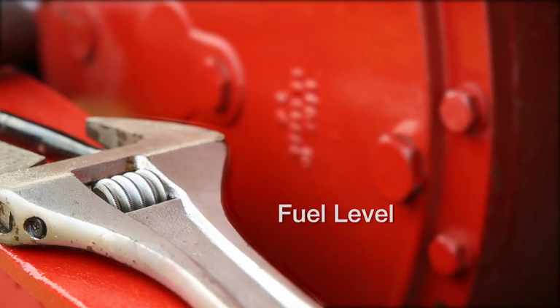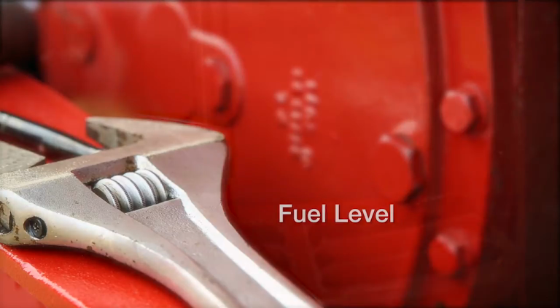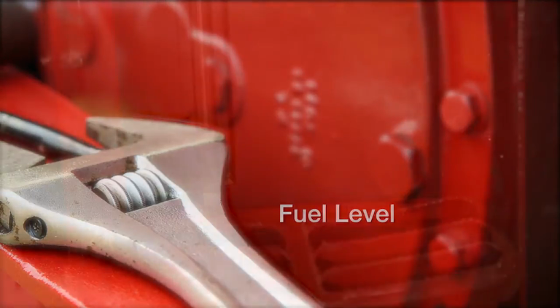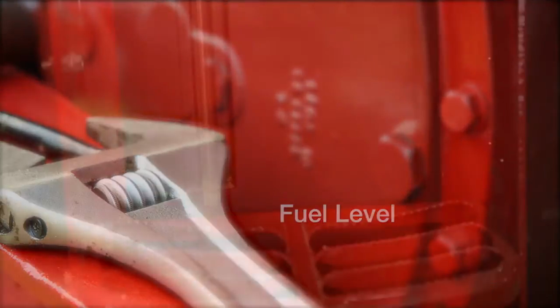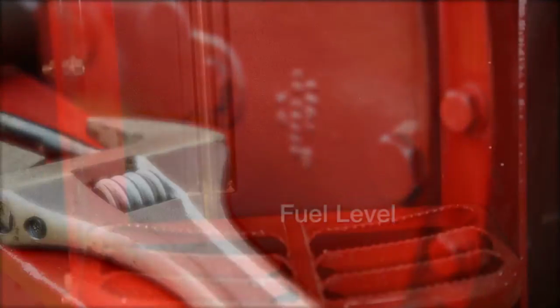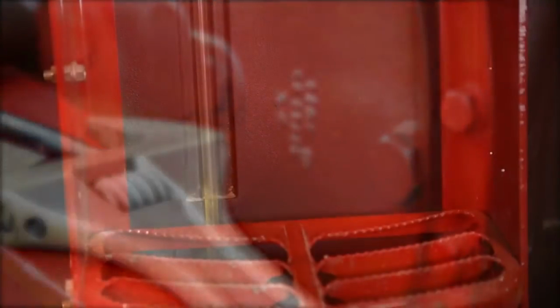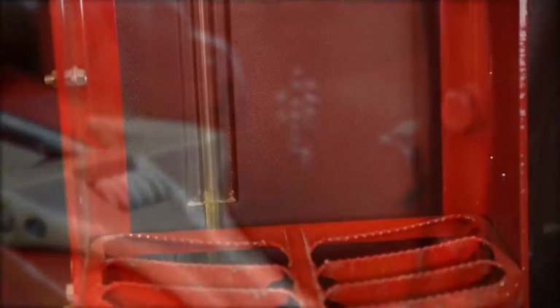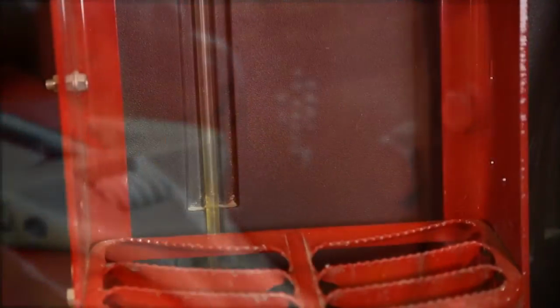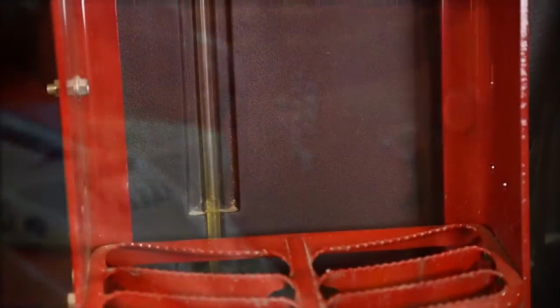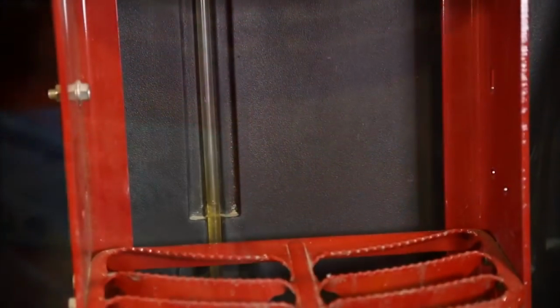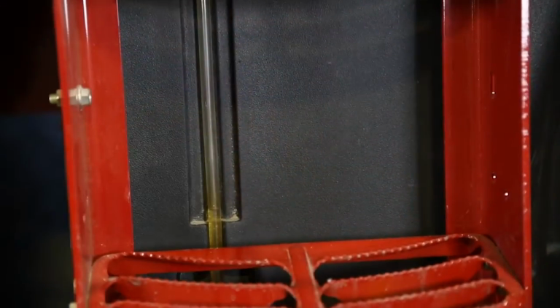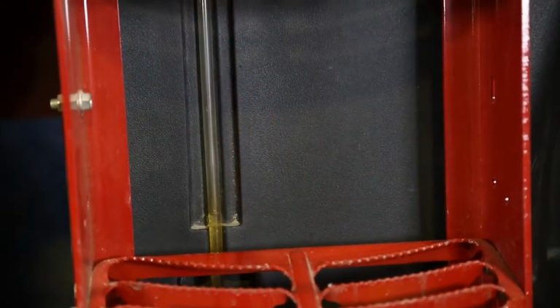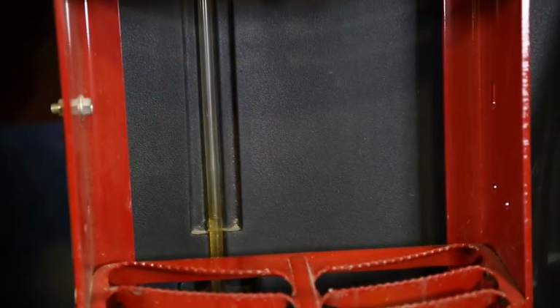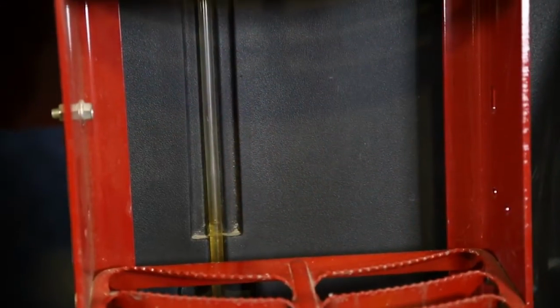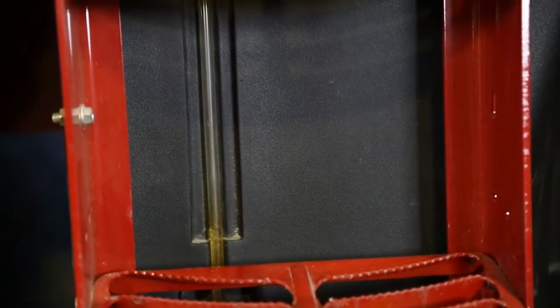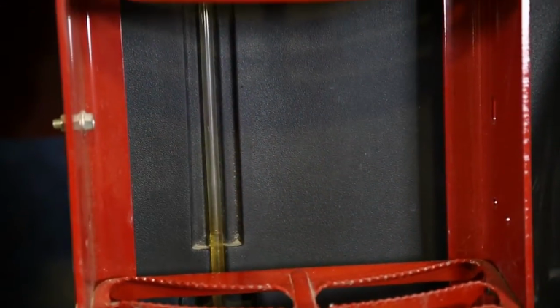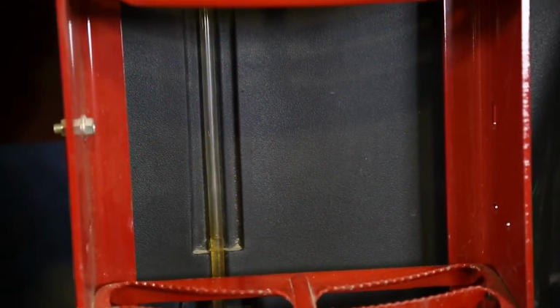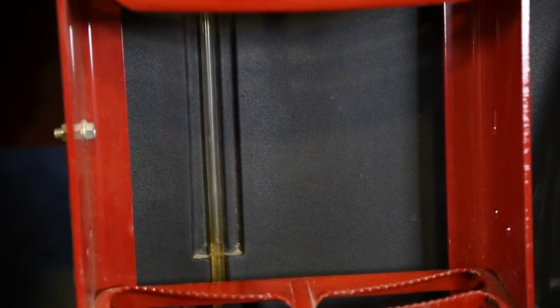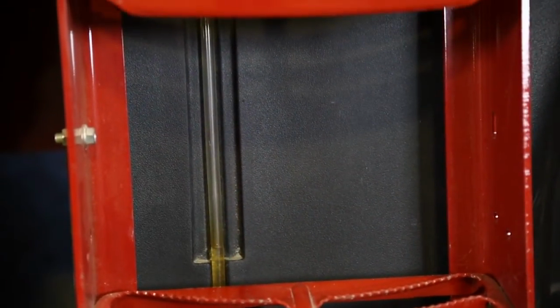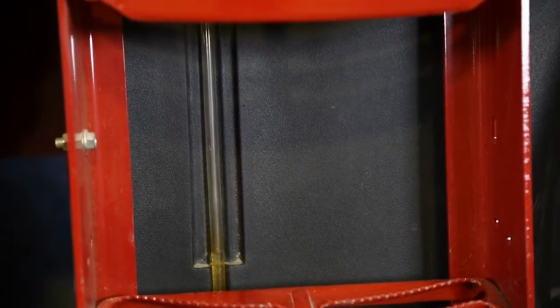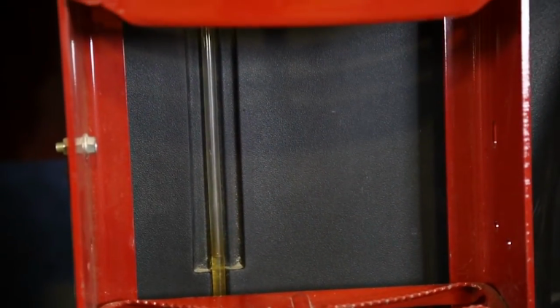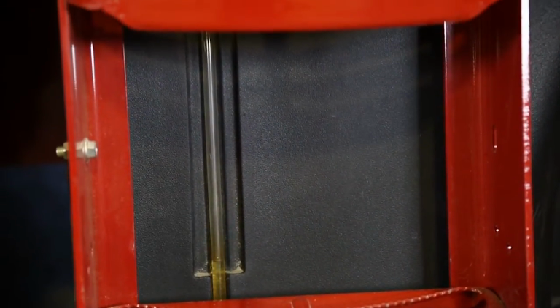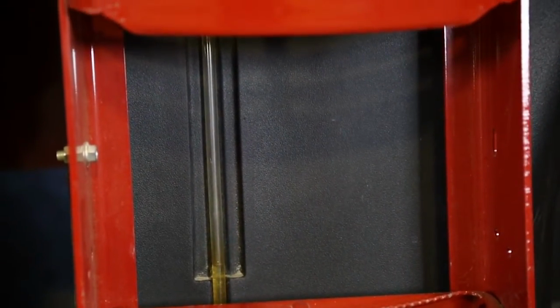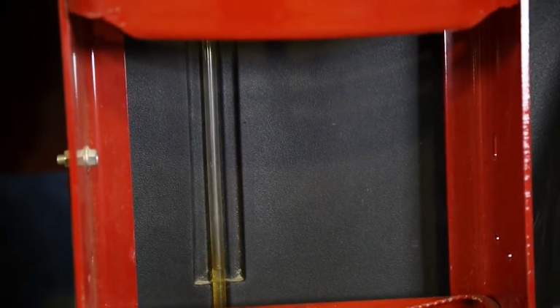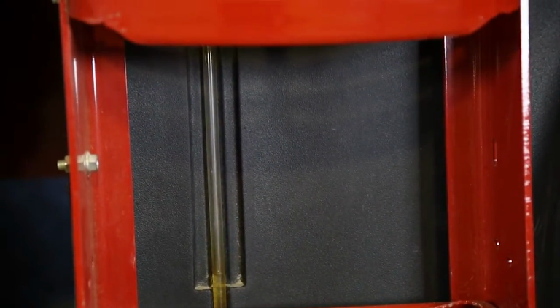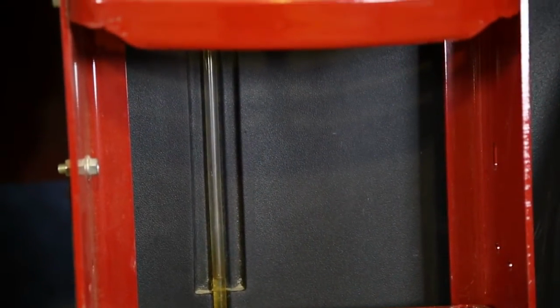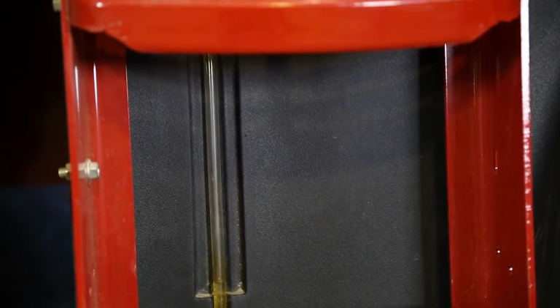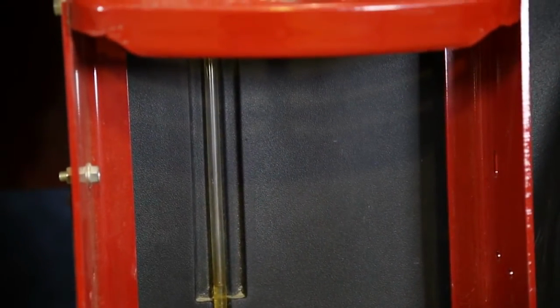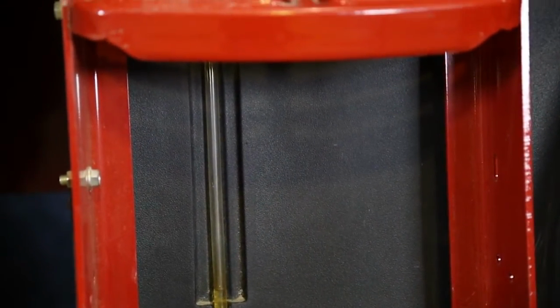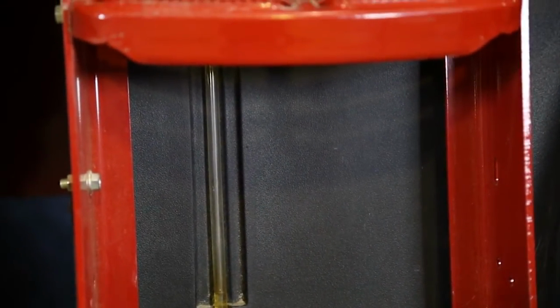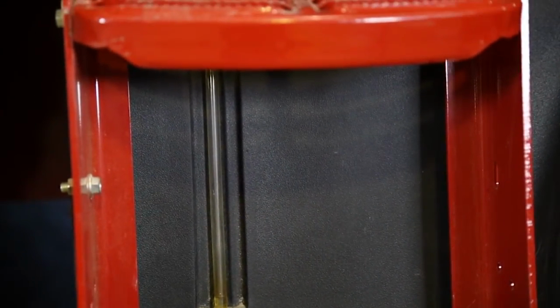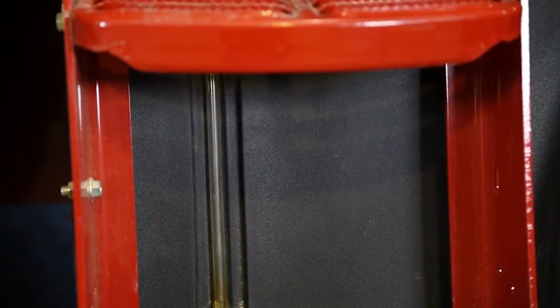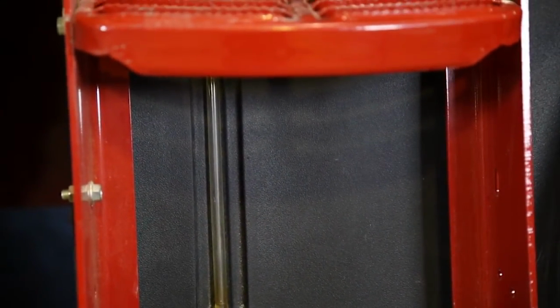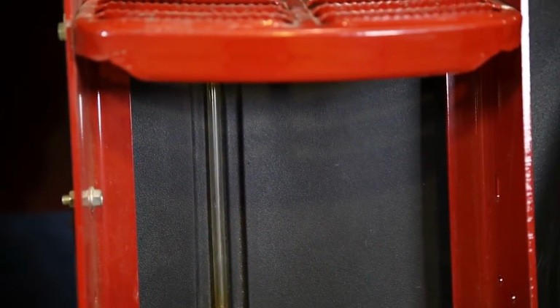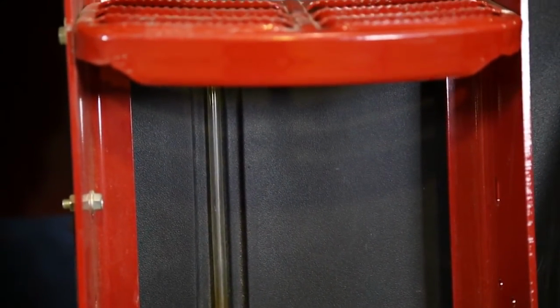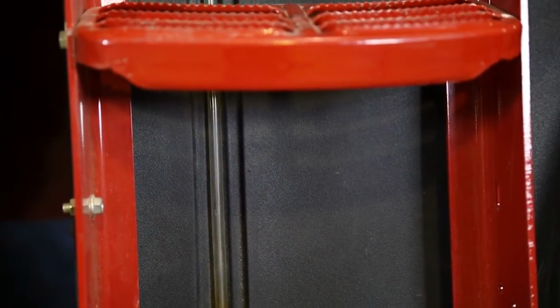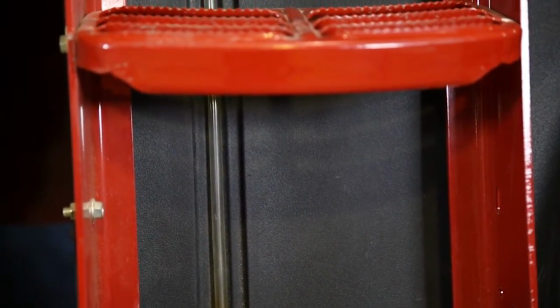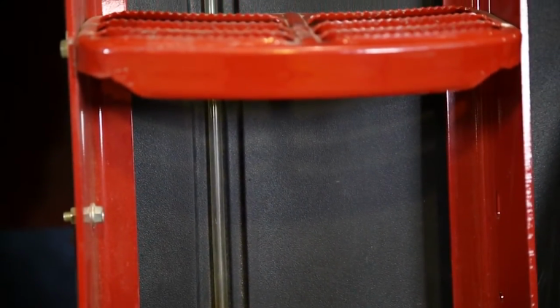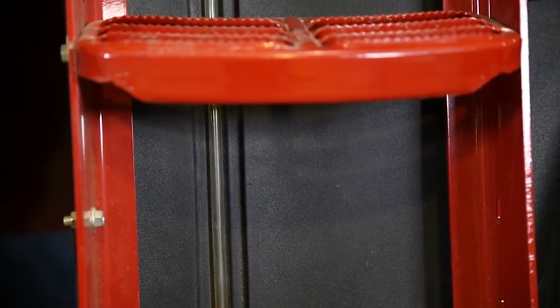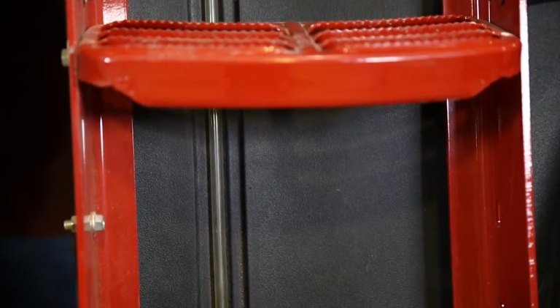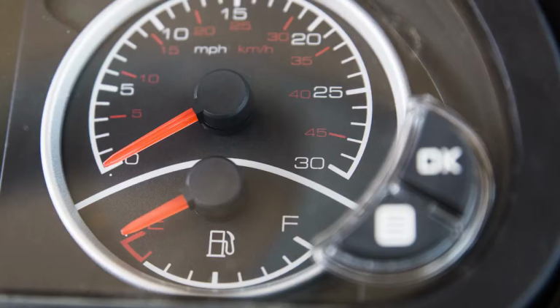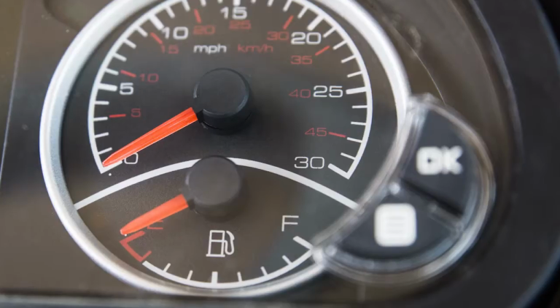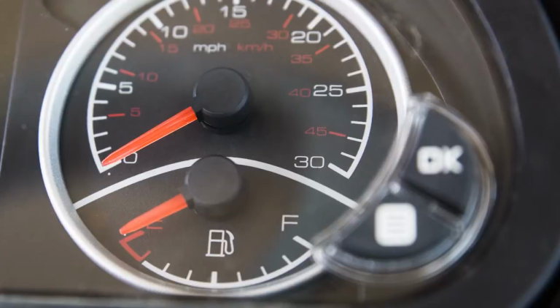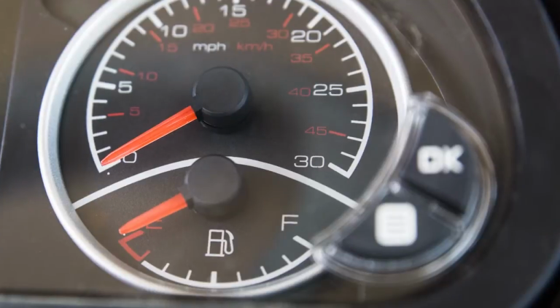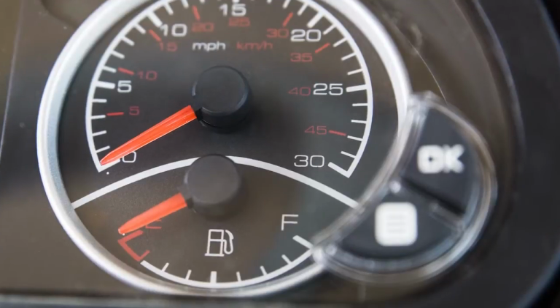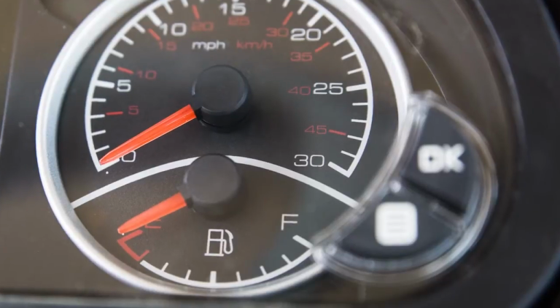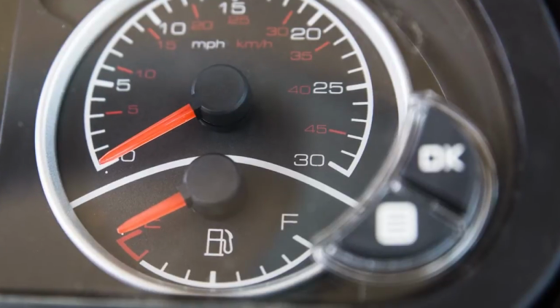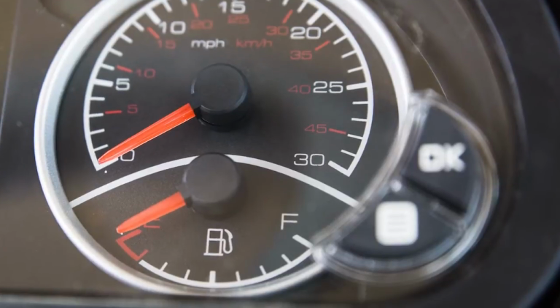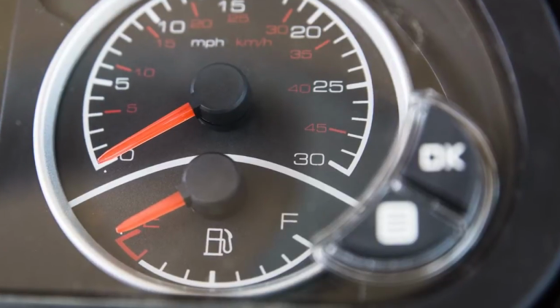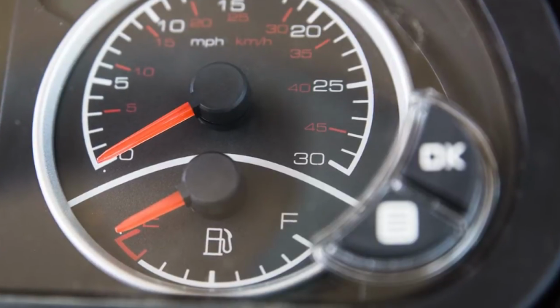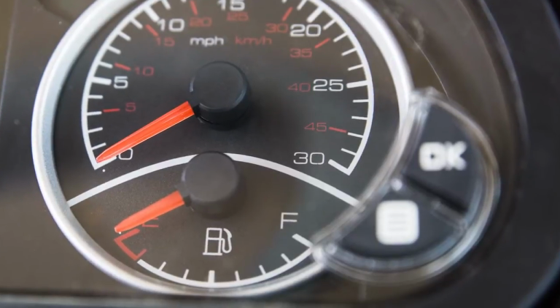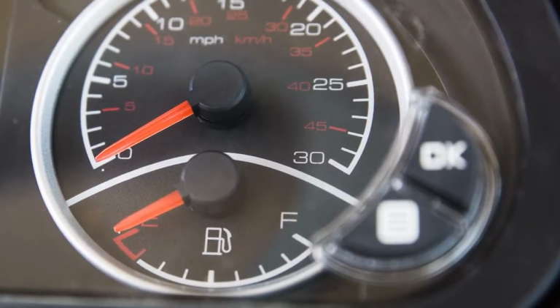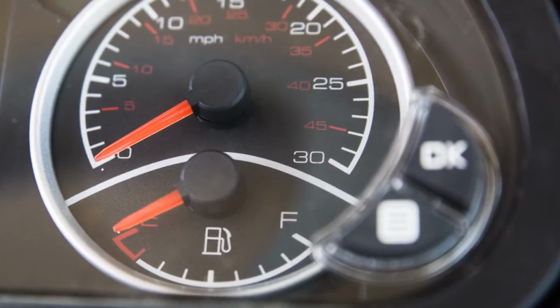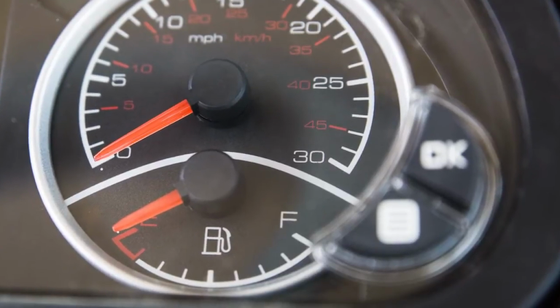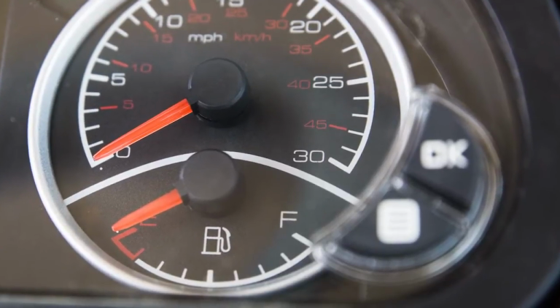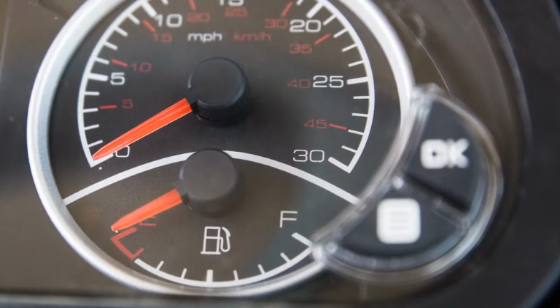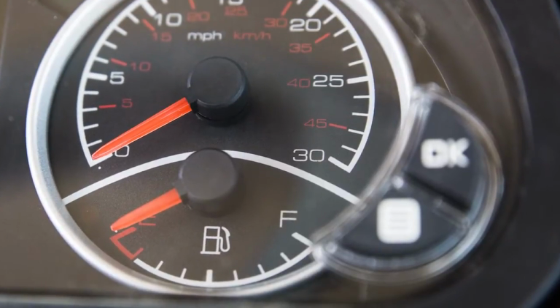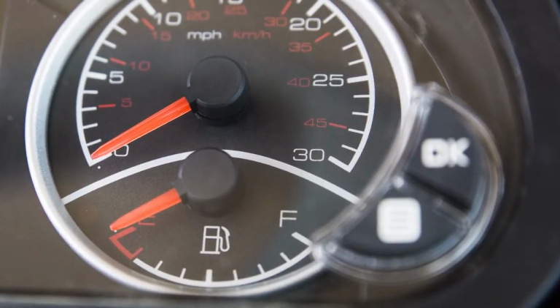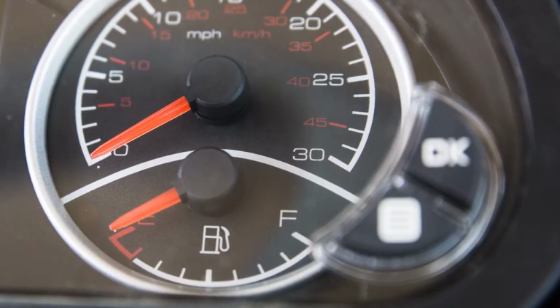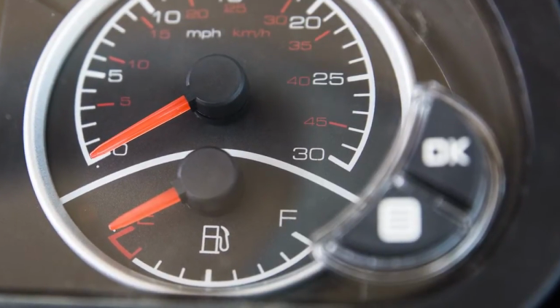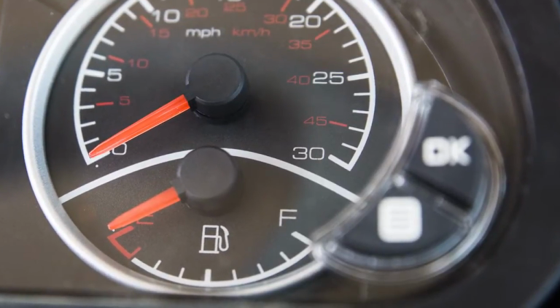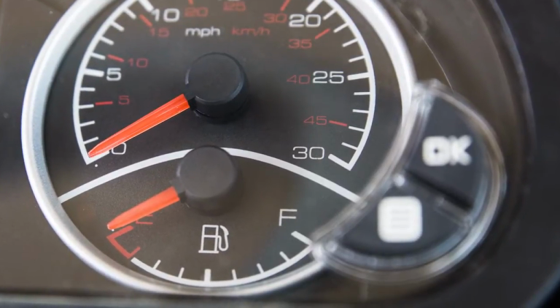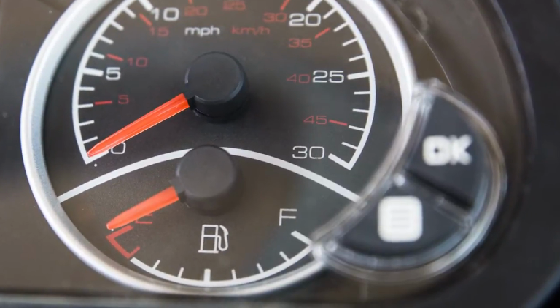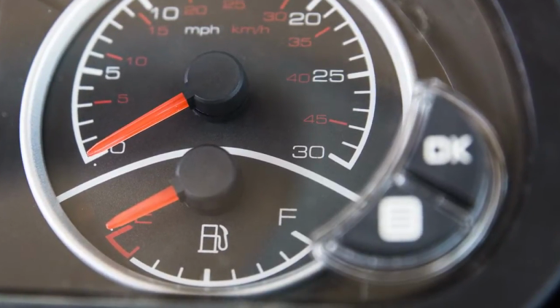The fuel level can be checked using the sight glass on the side of the fuel tank or by the fuel gauge located inside the tractor.